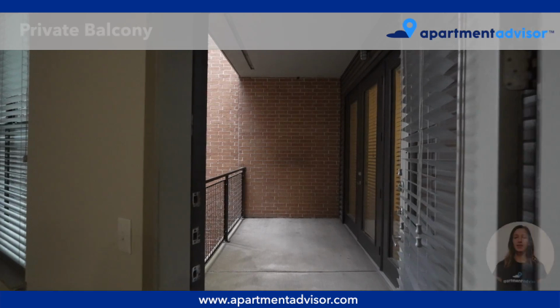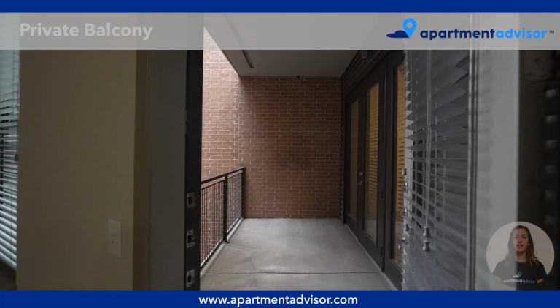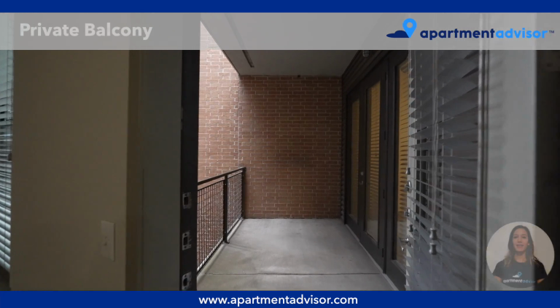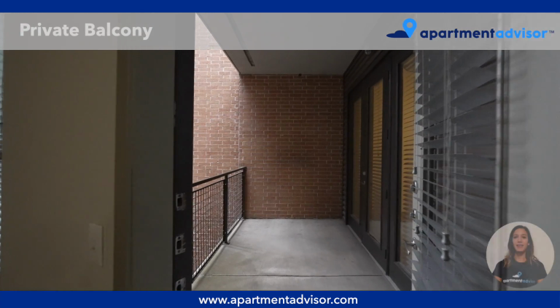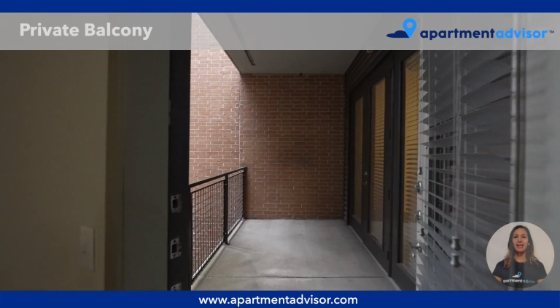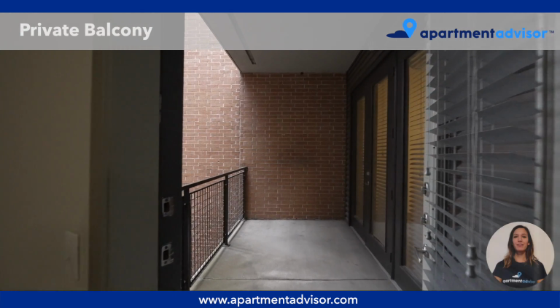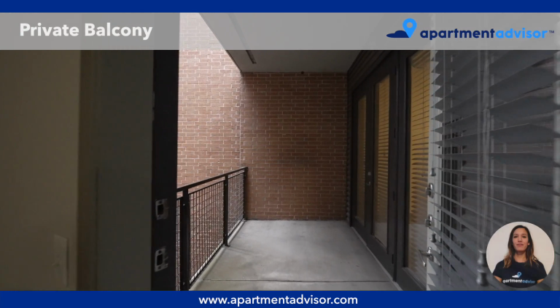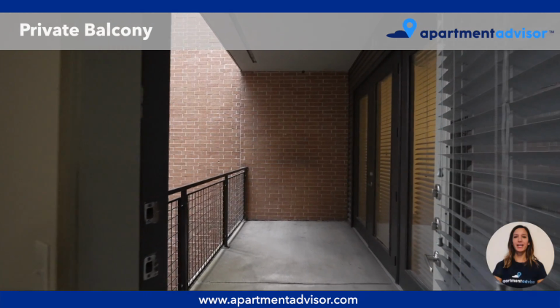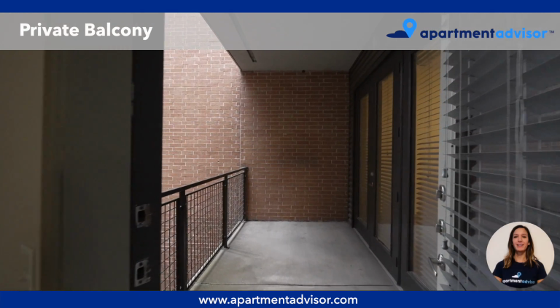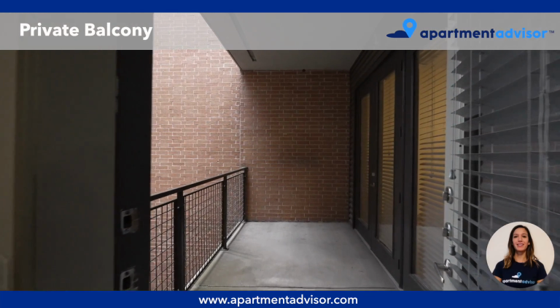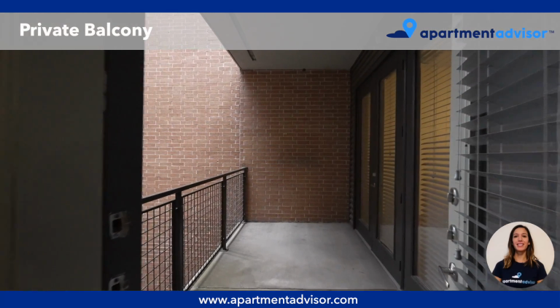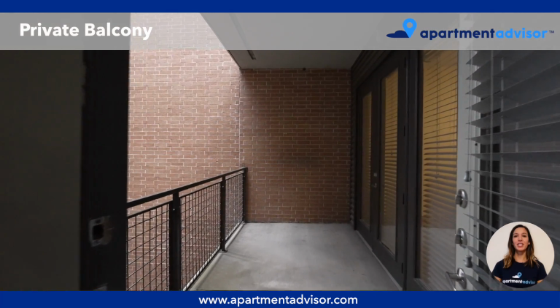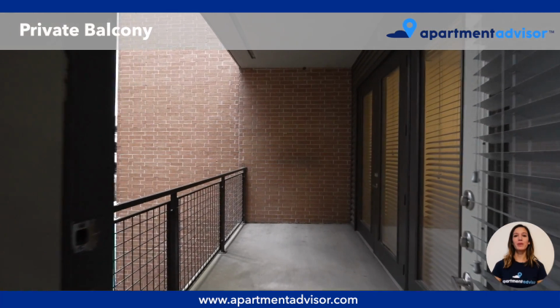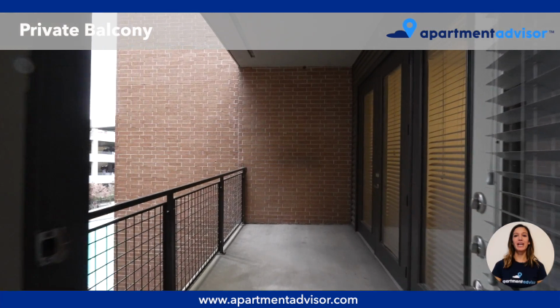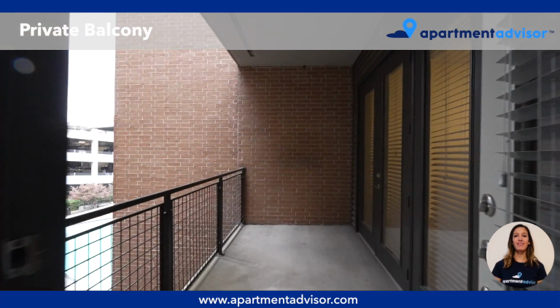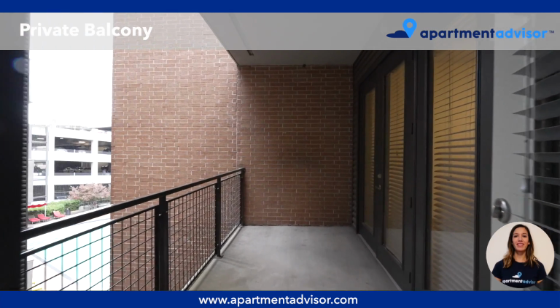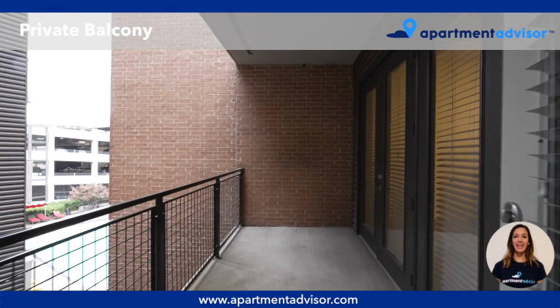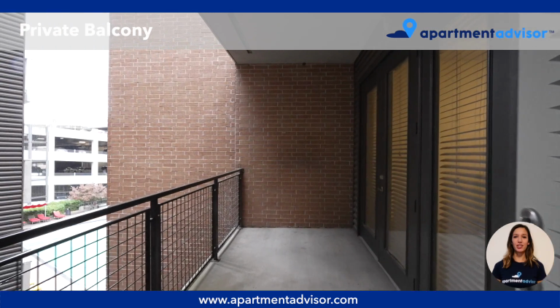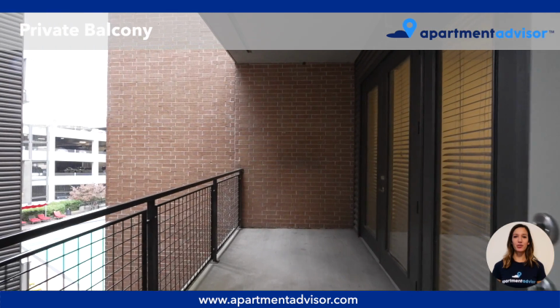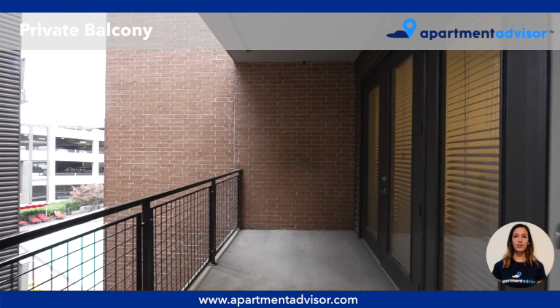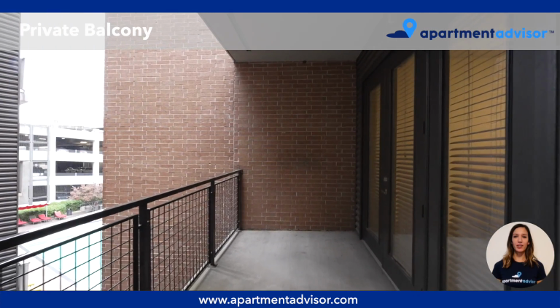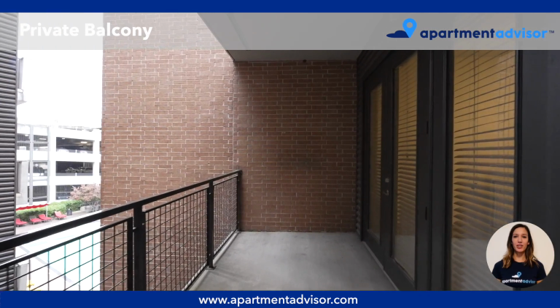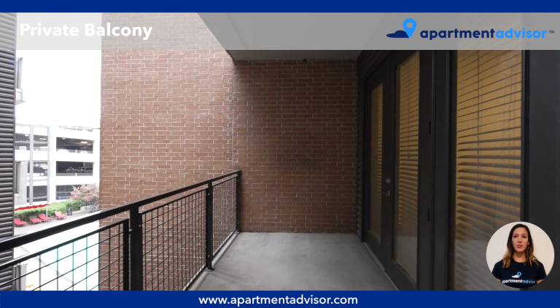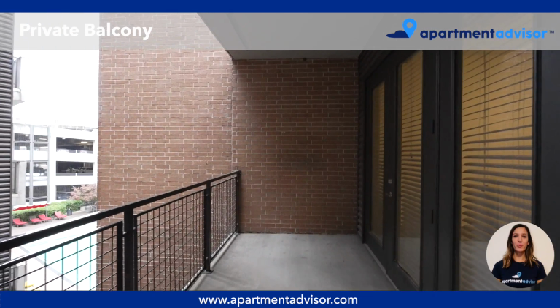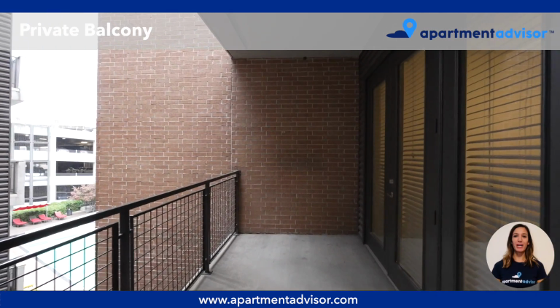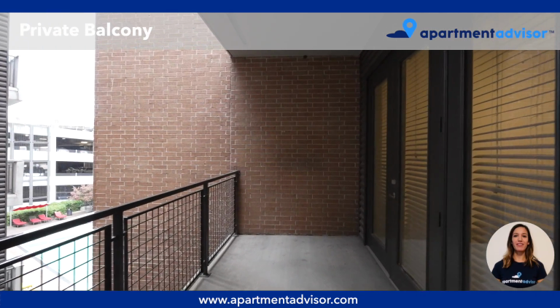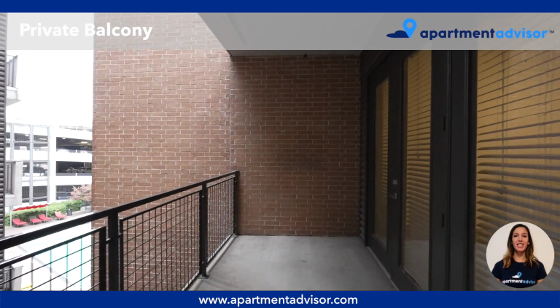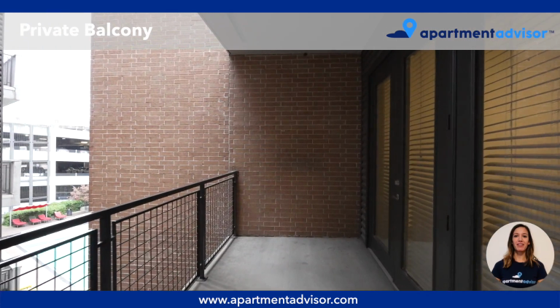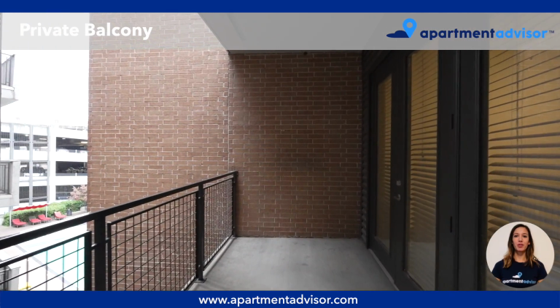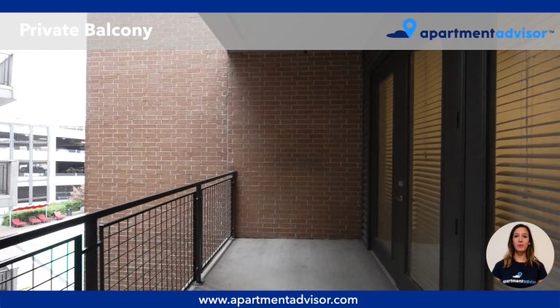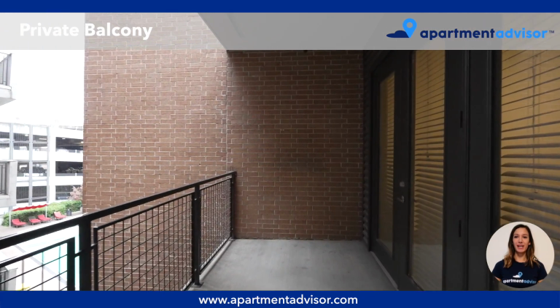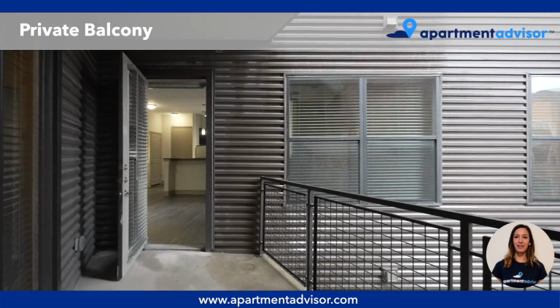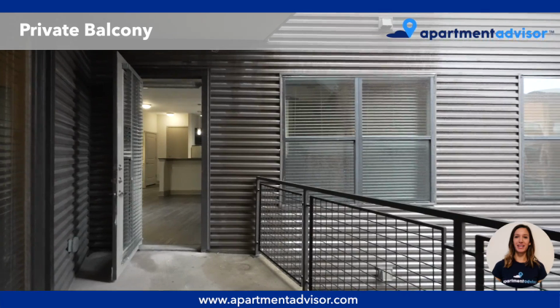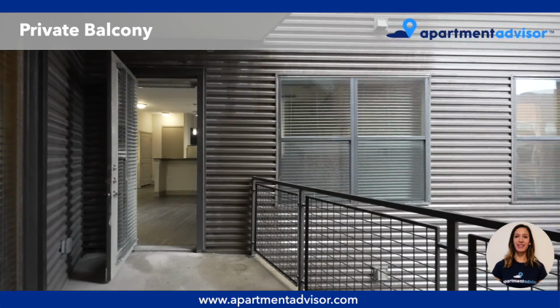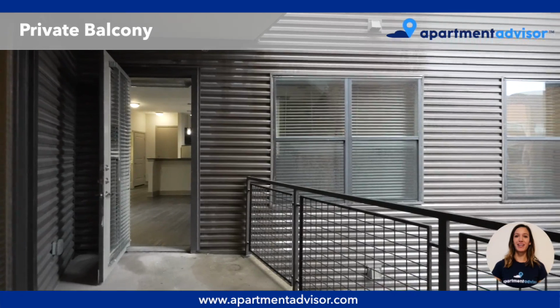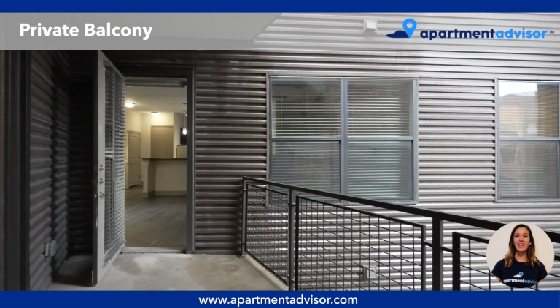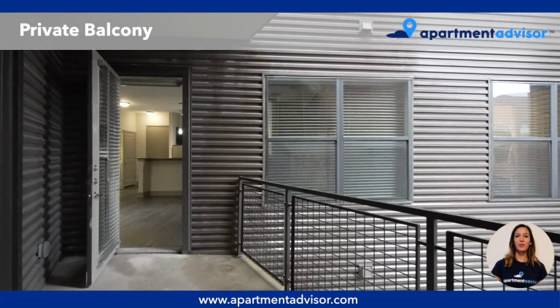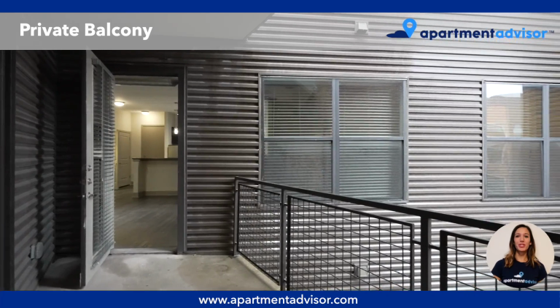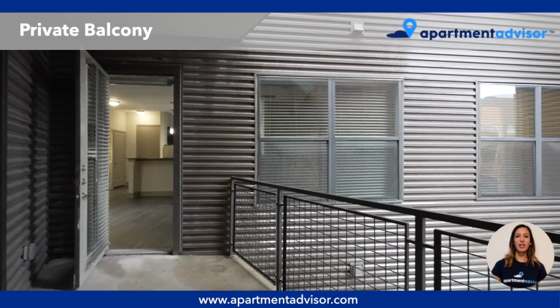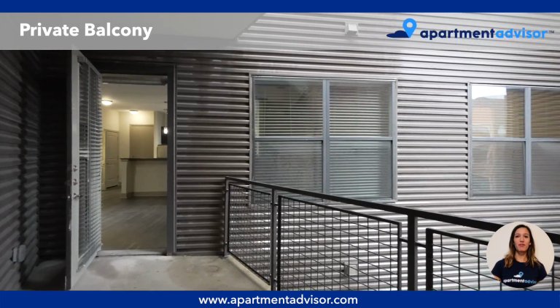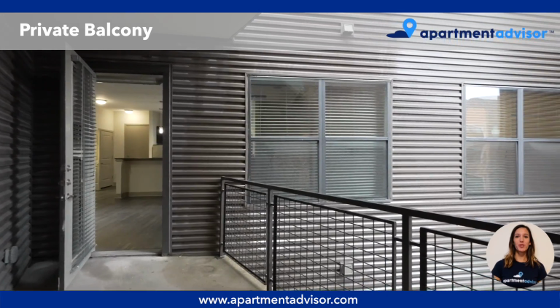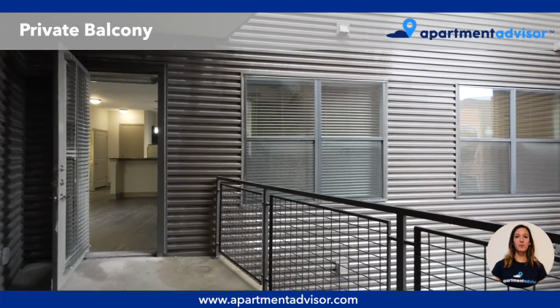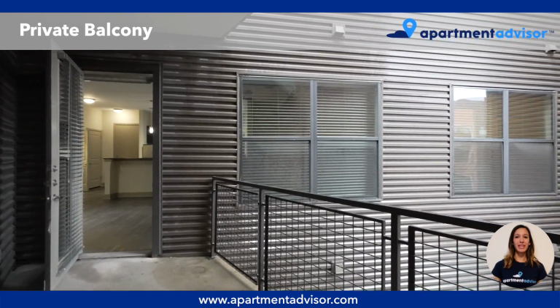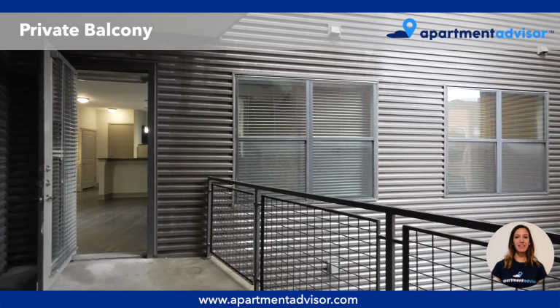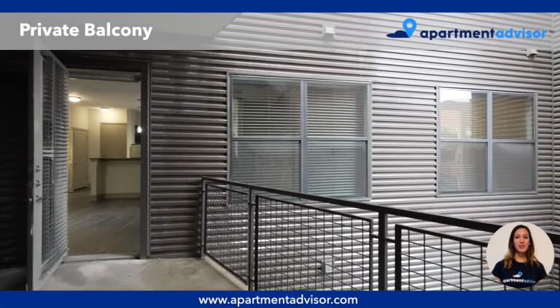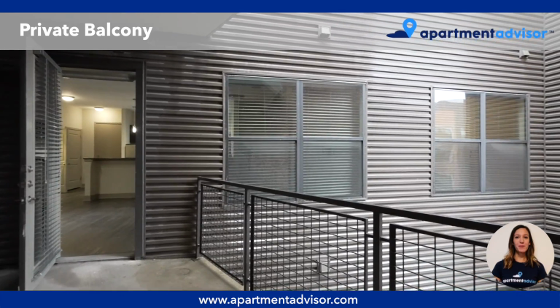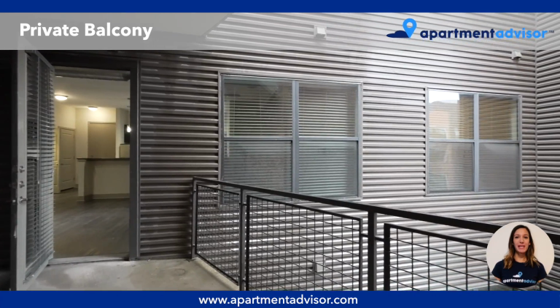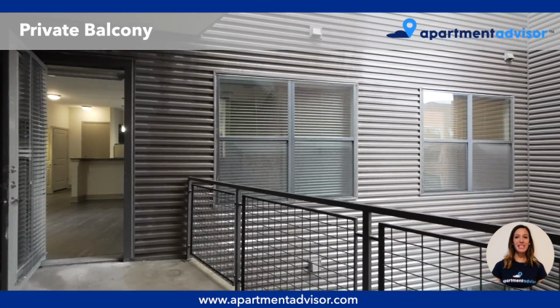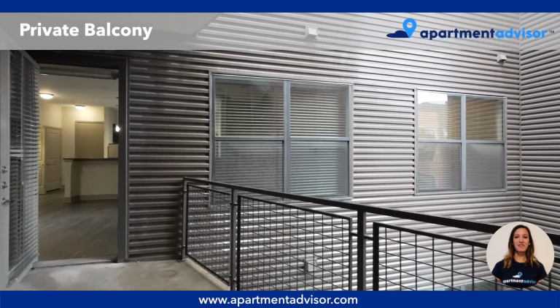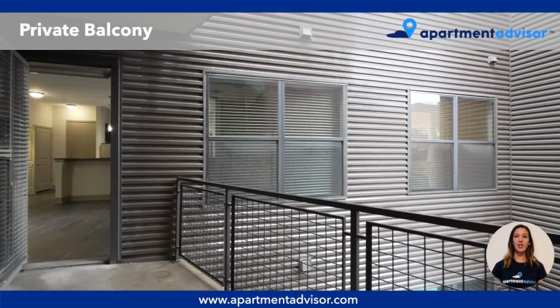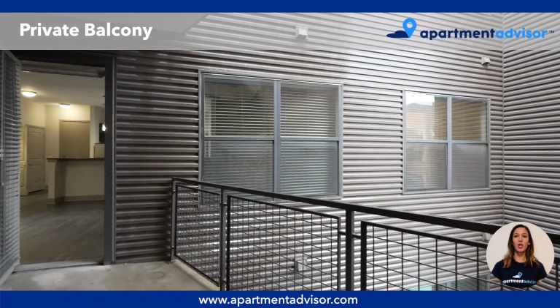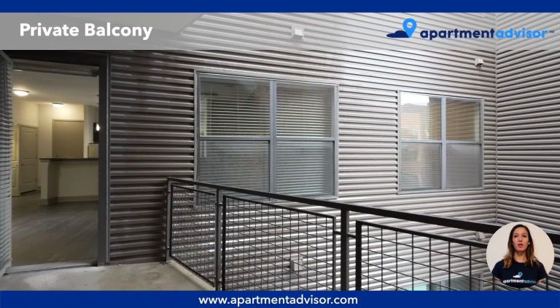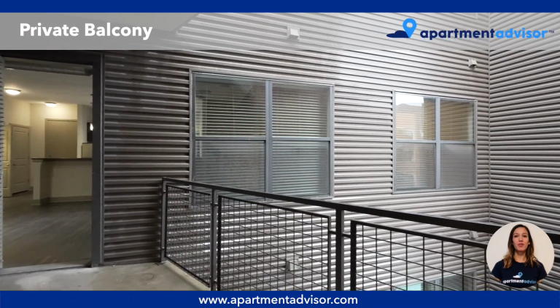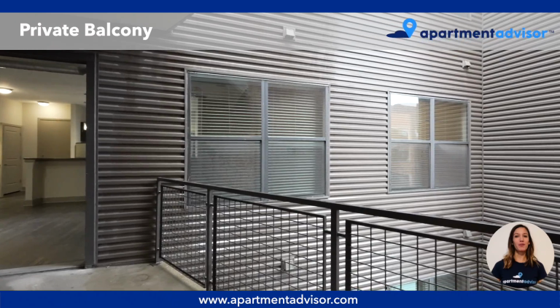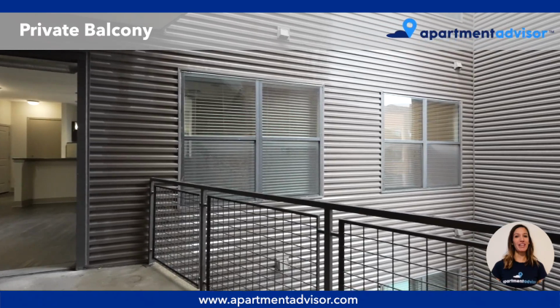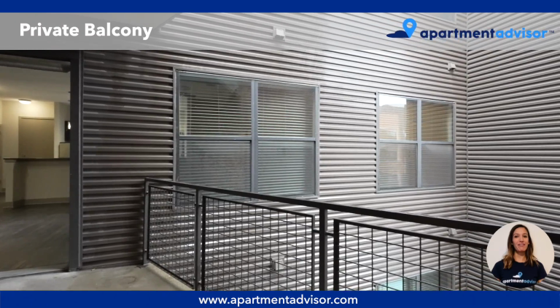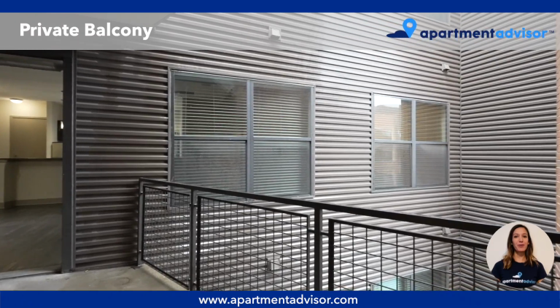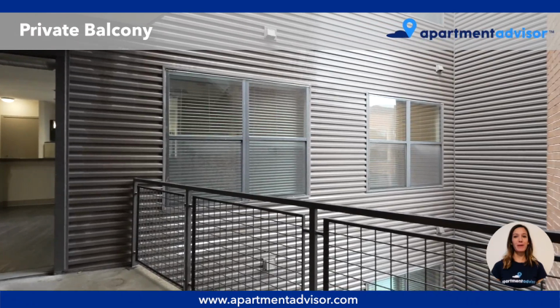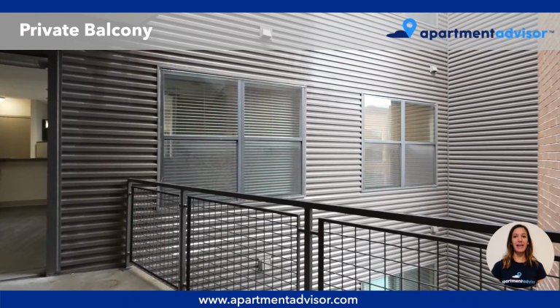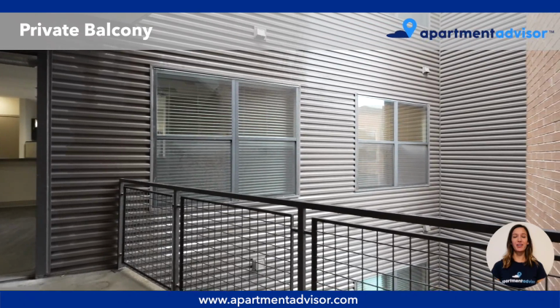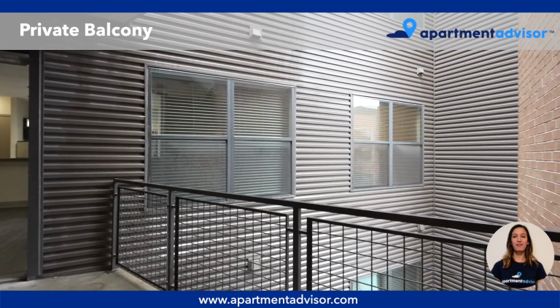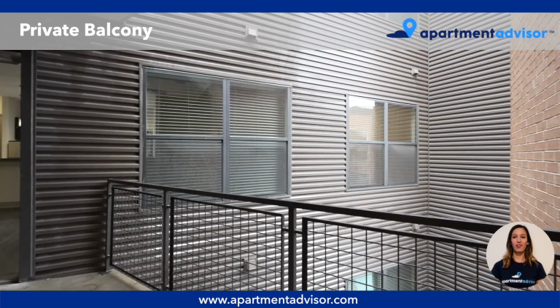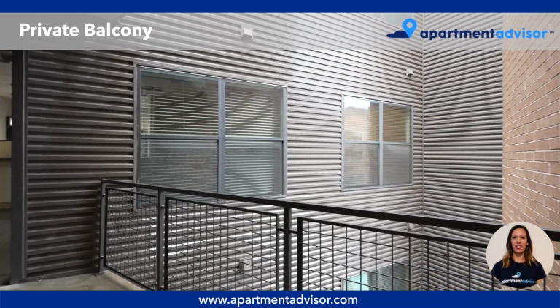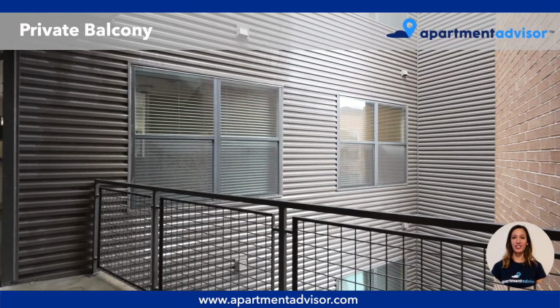And finally here we have the extra large private covered balcony which offers plenty of space for all of your favorite patio furniture.